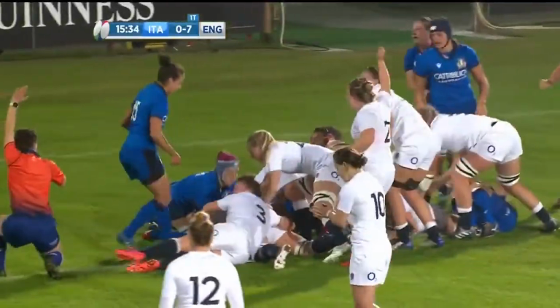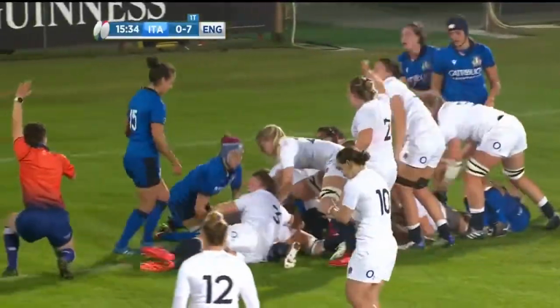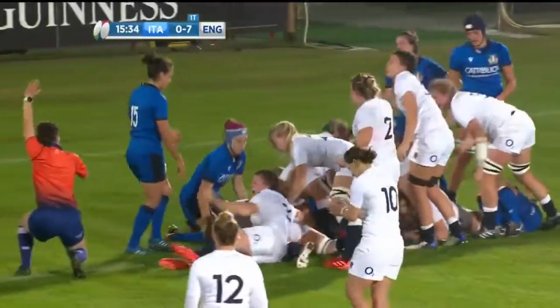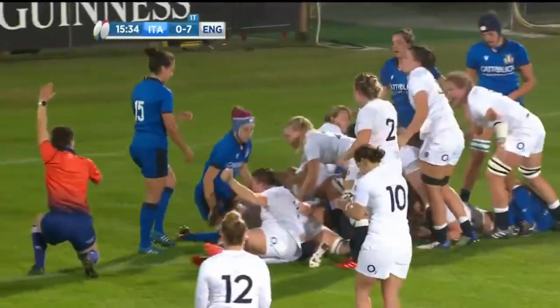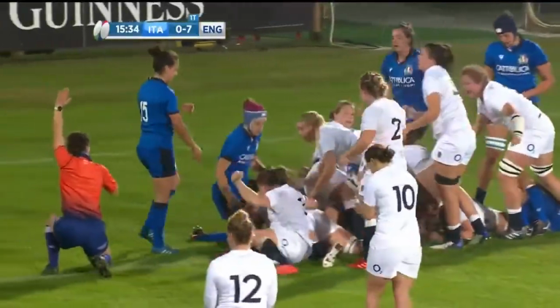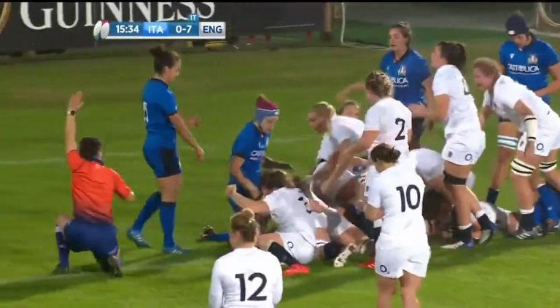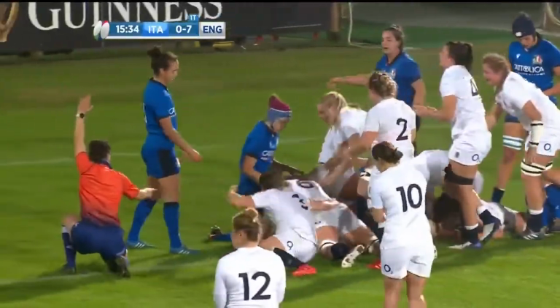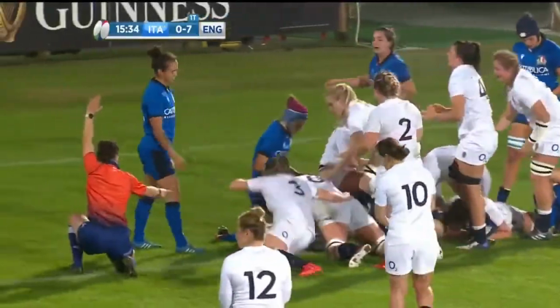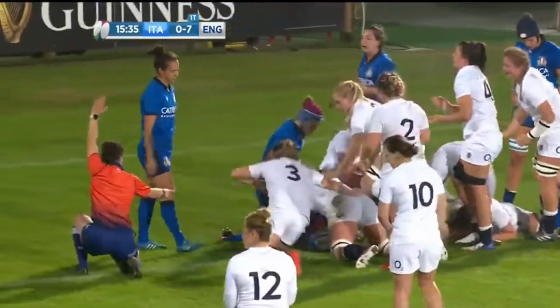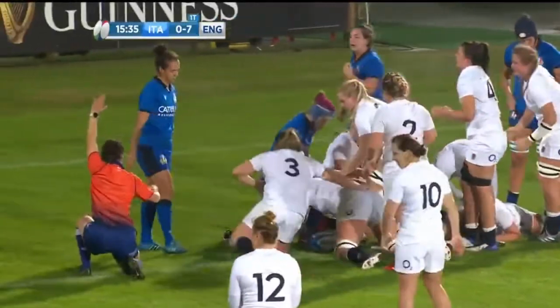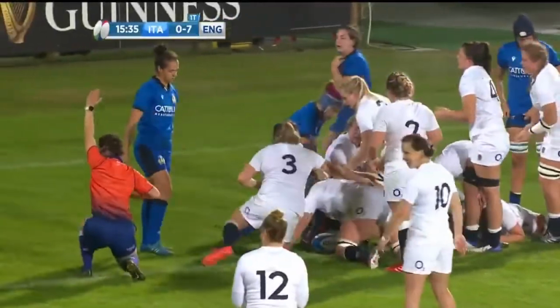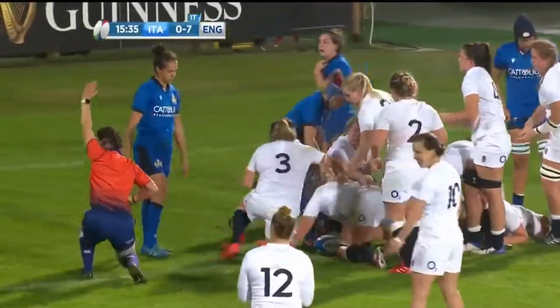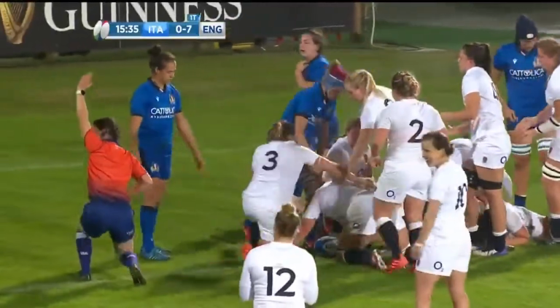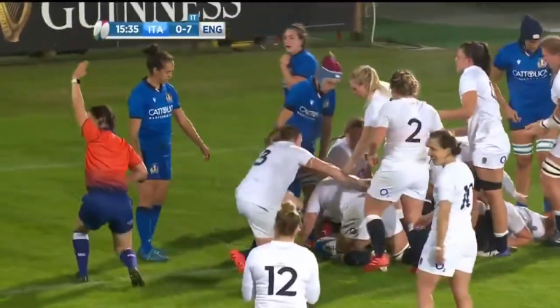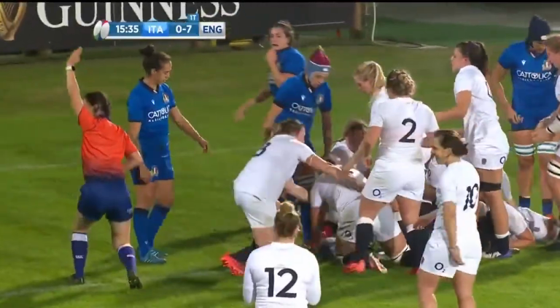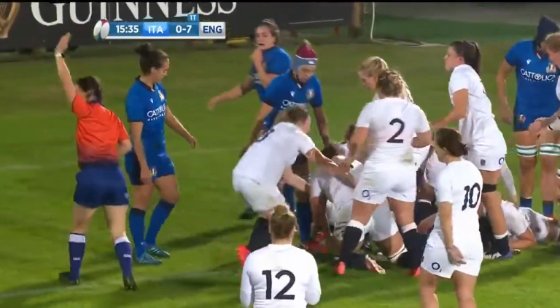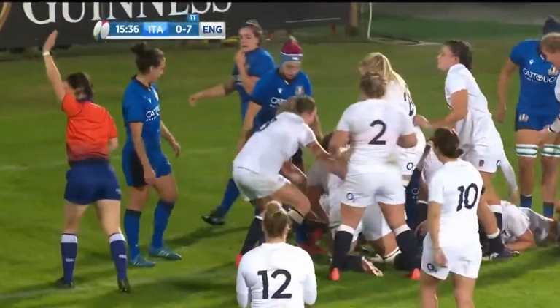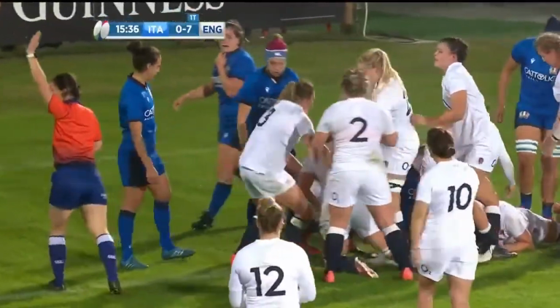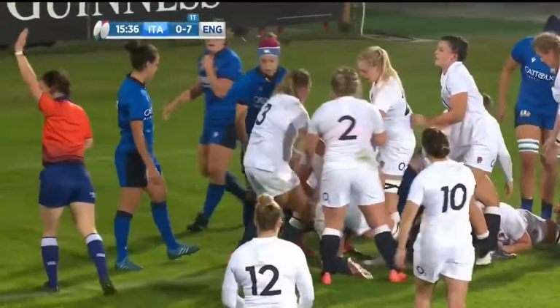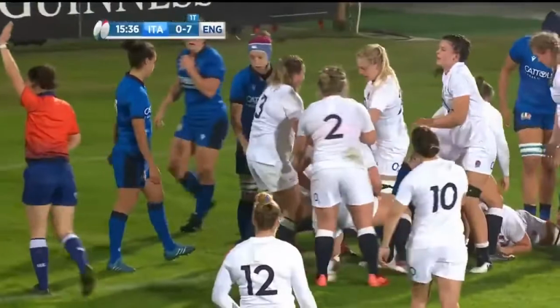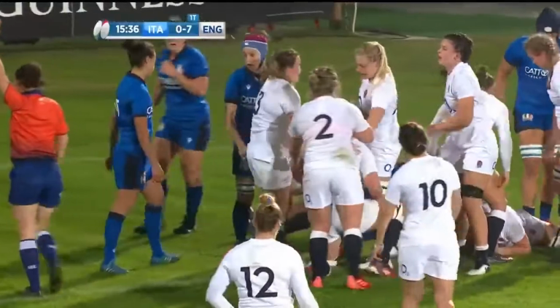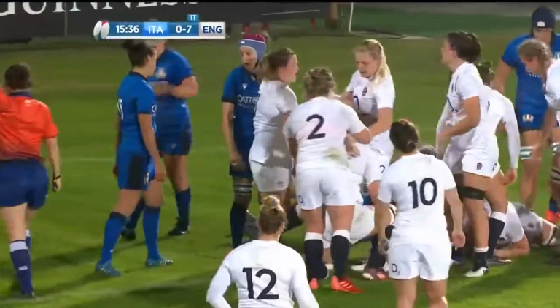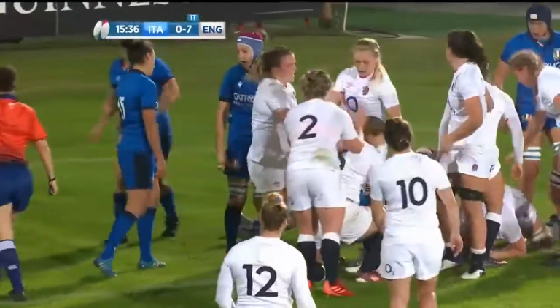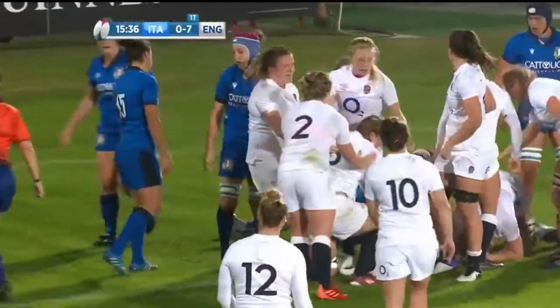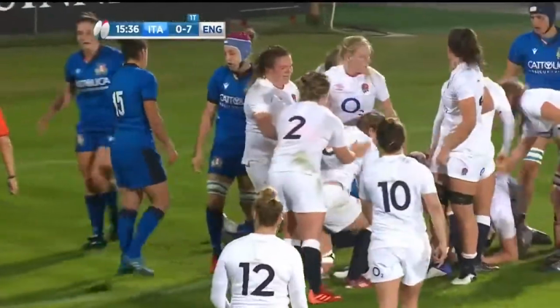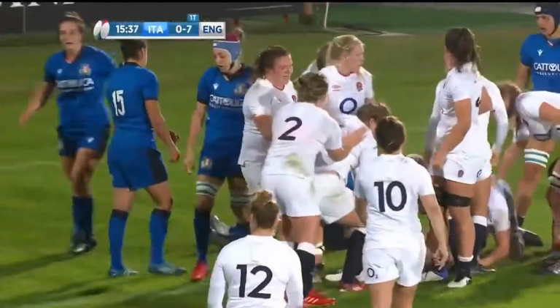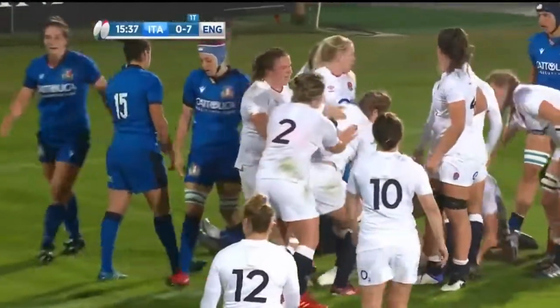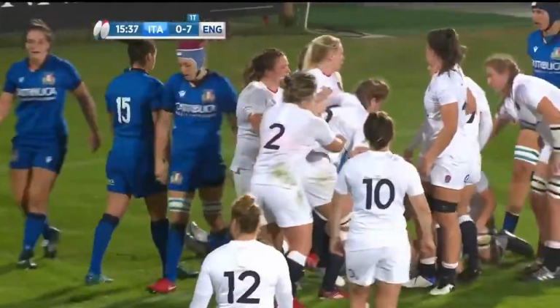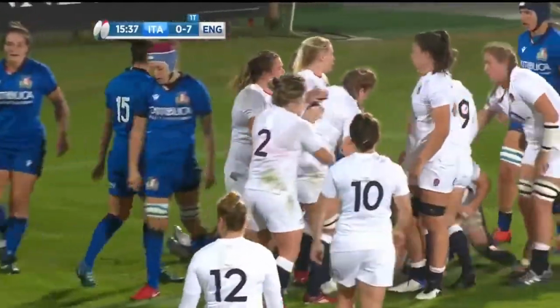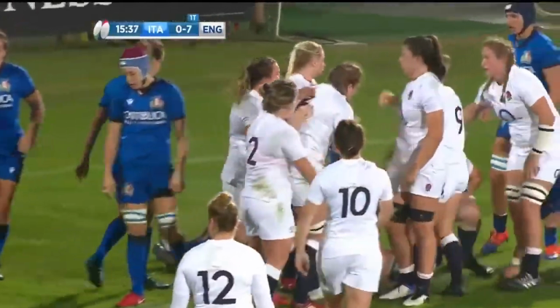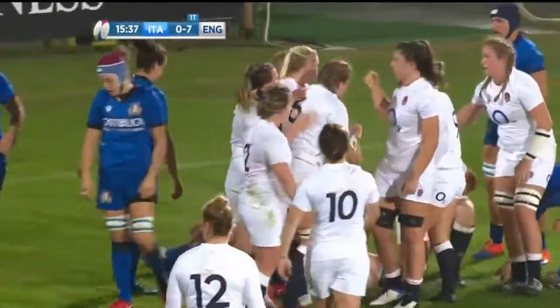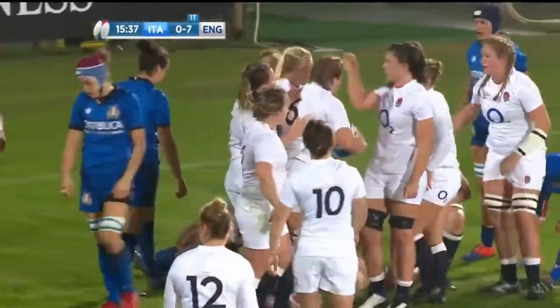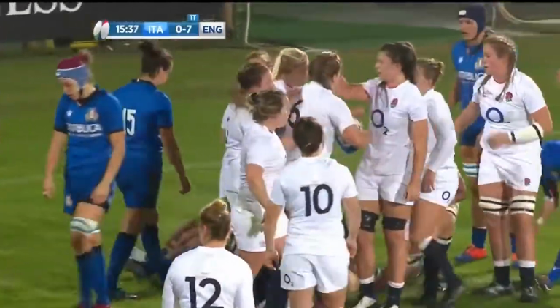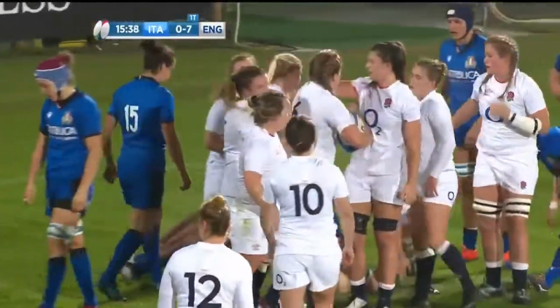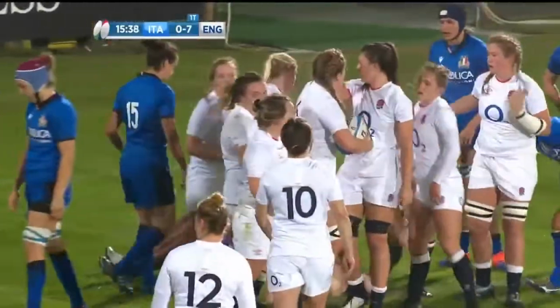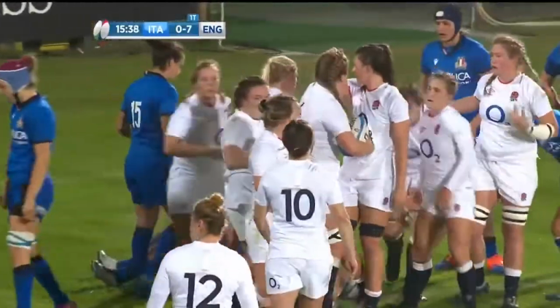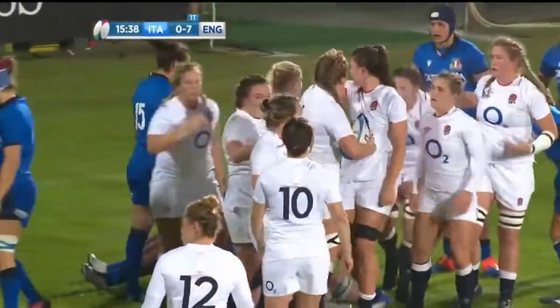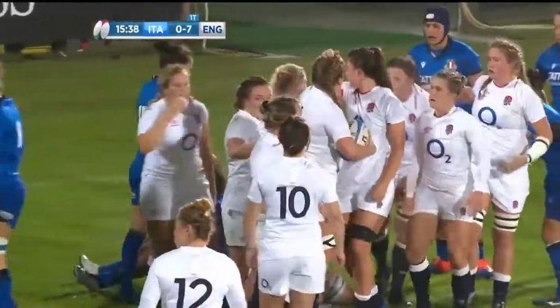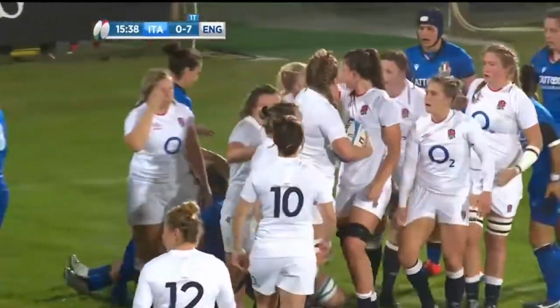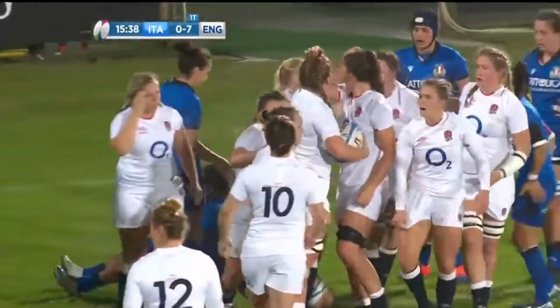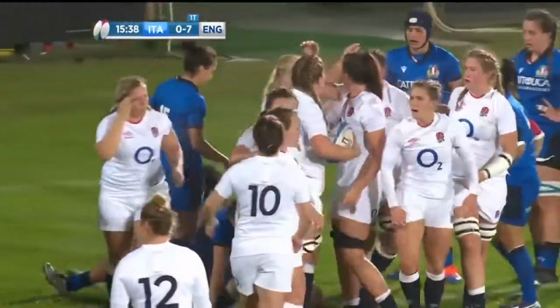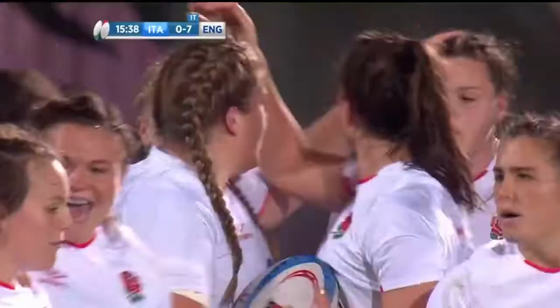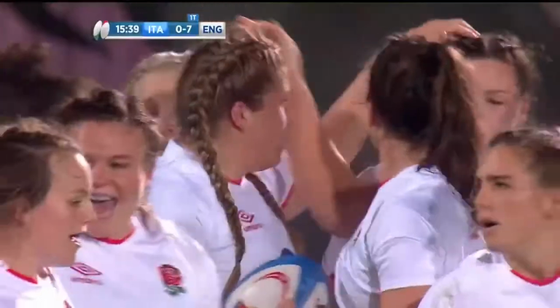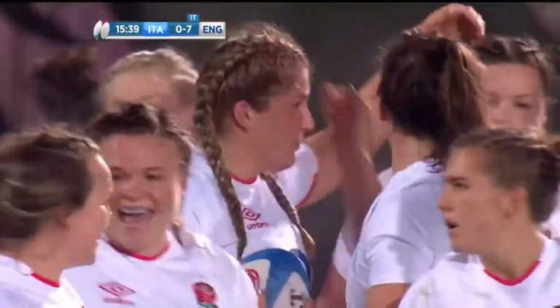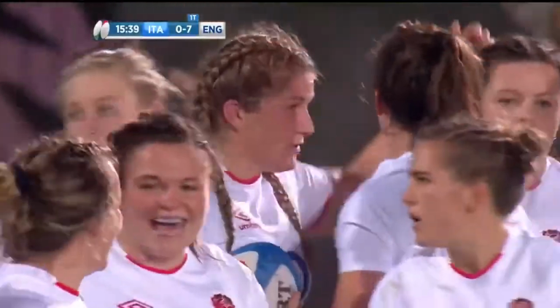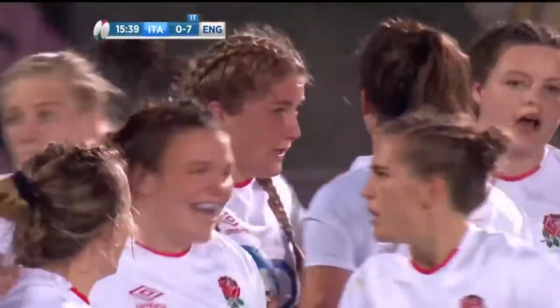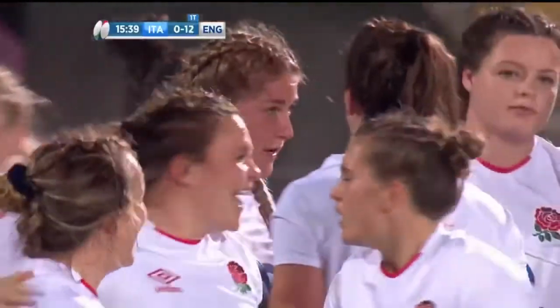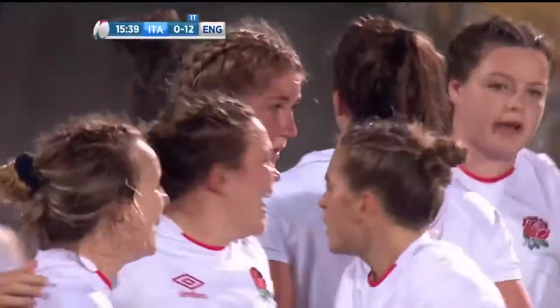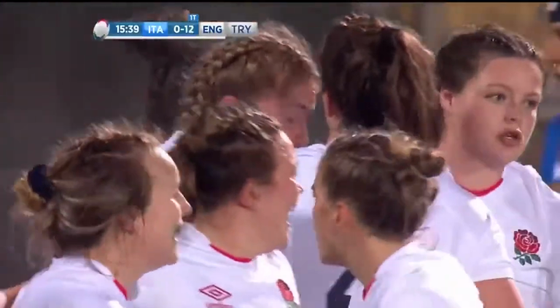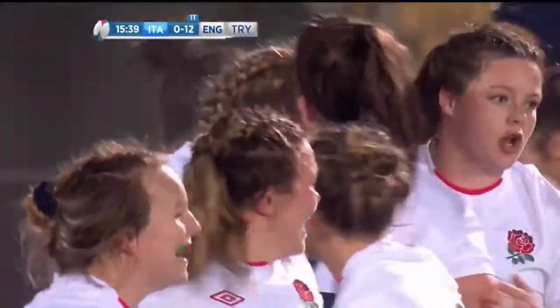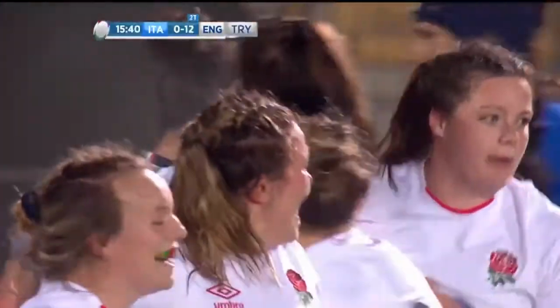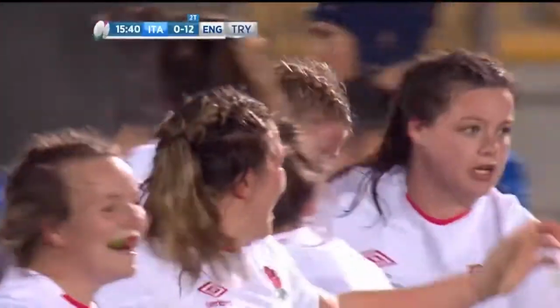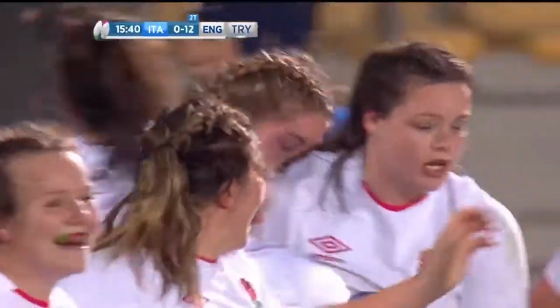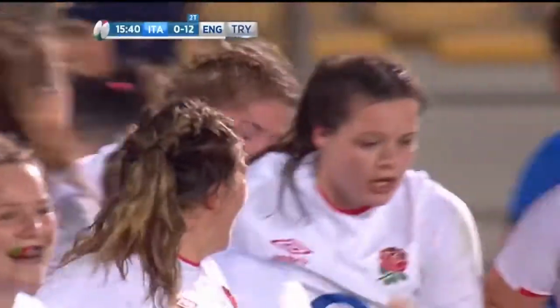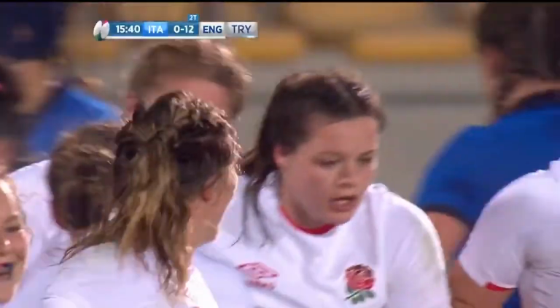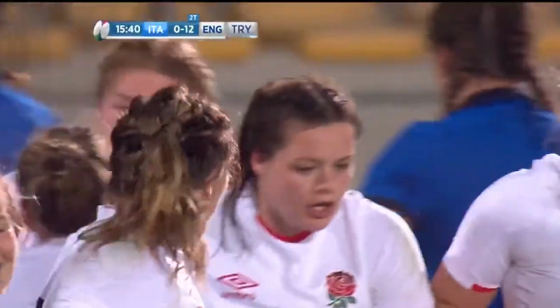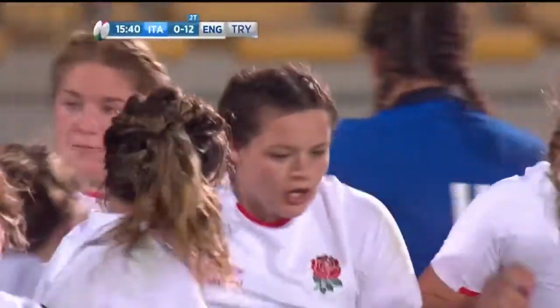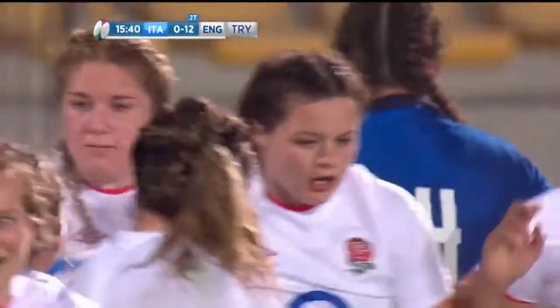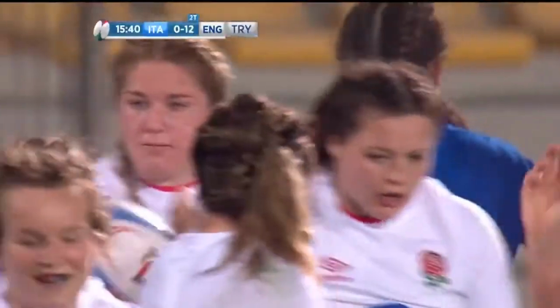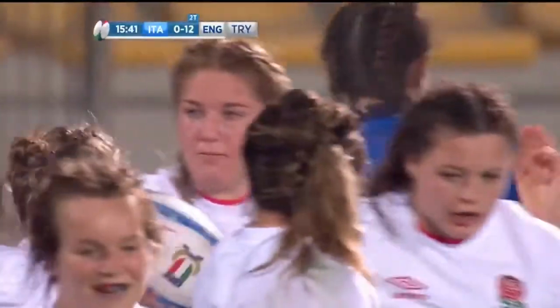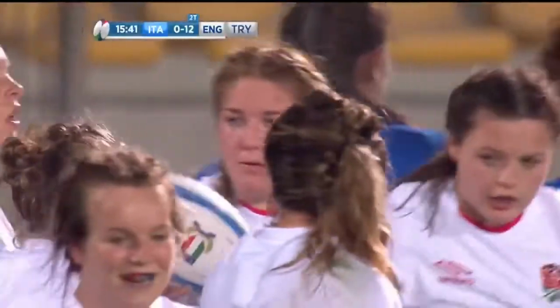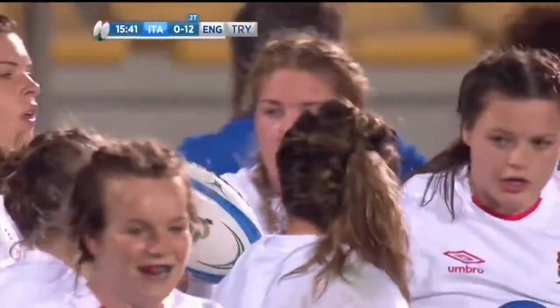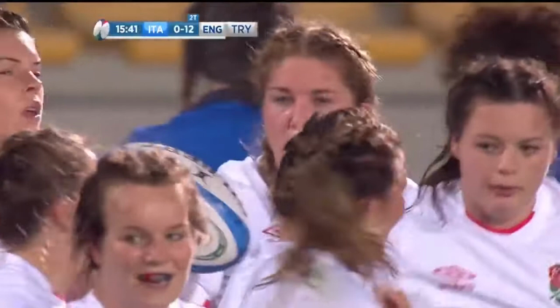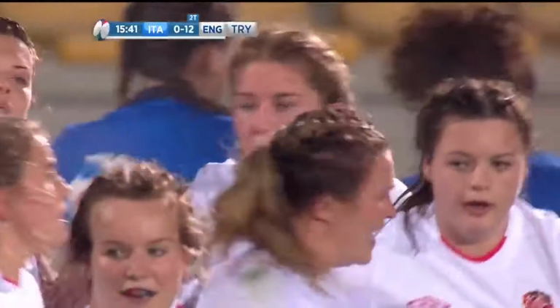Now they go, and they get it. And I think it's Poppy Cleo — yes, indeed it is. The forward who can't stop scoring.